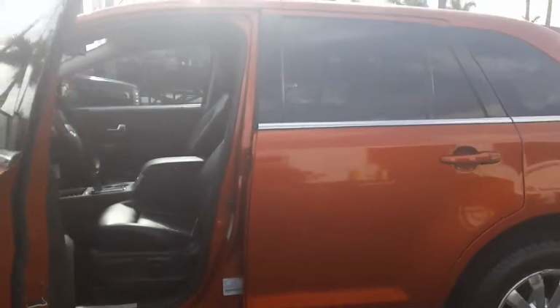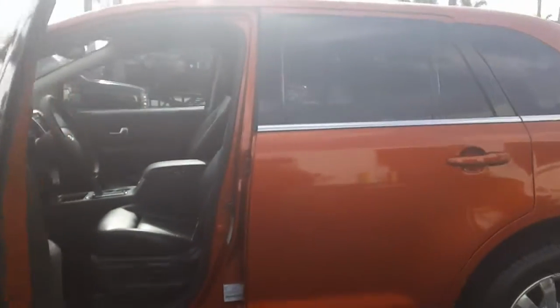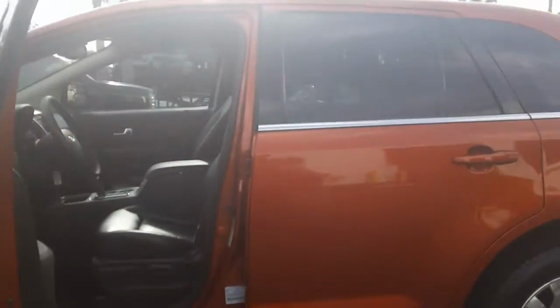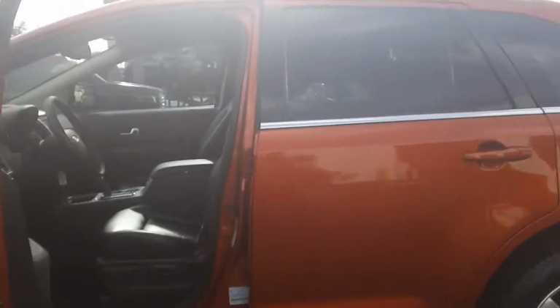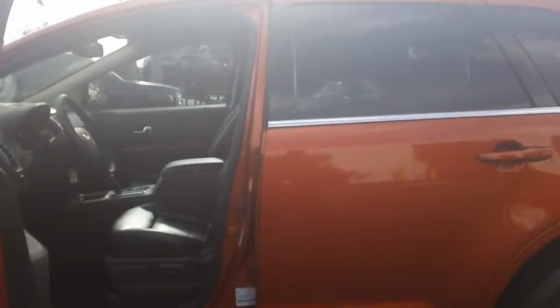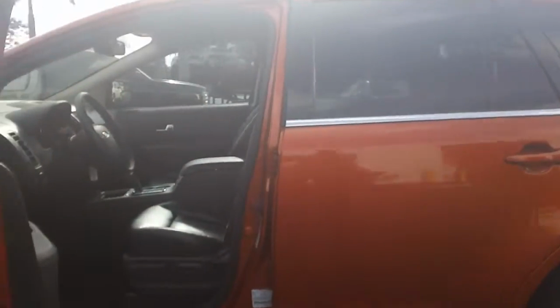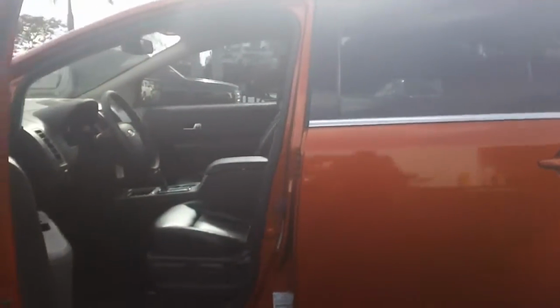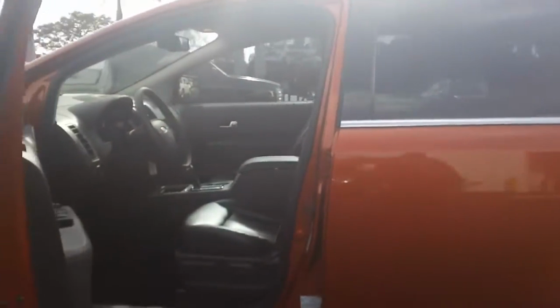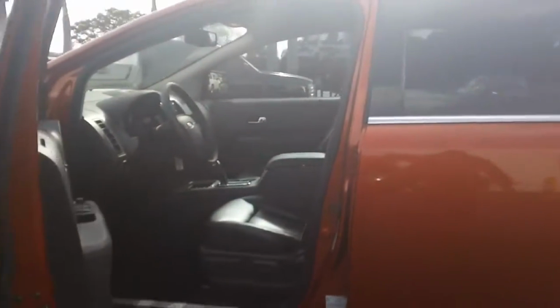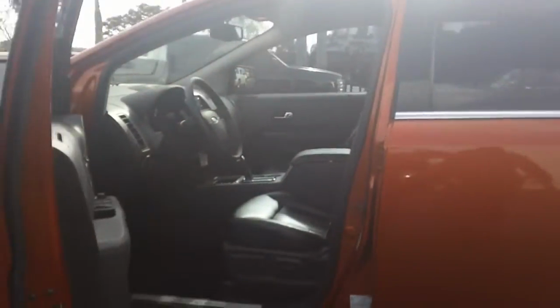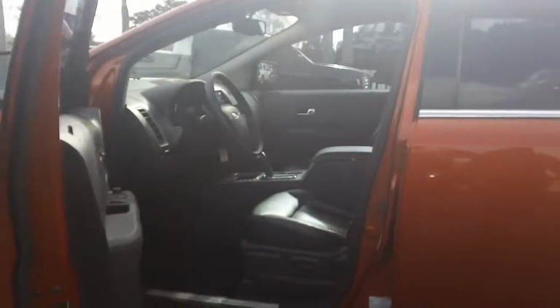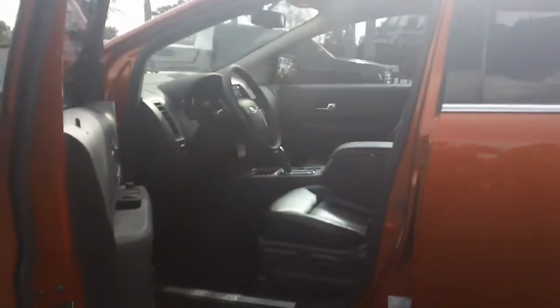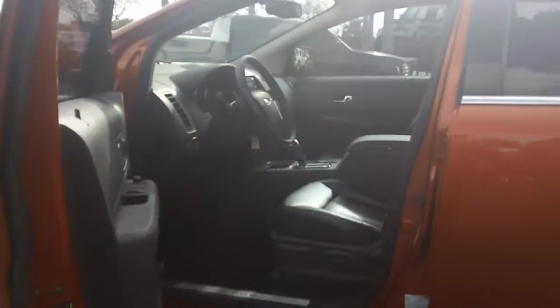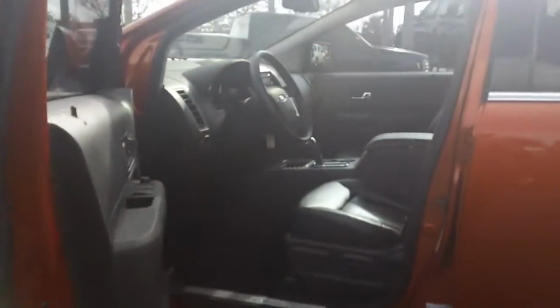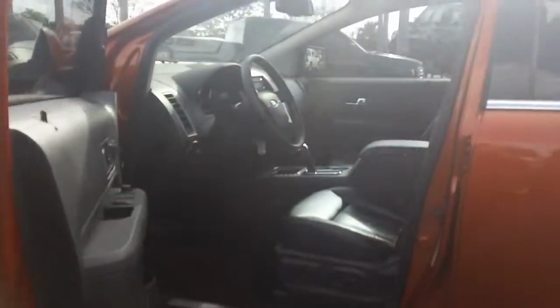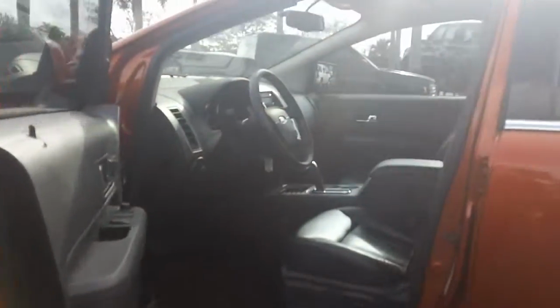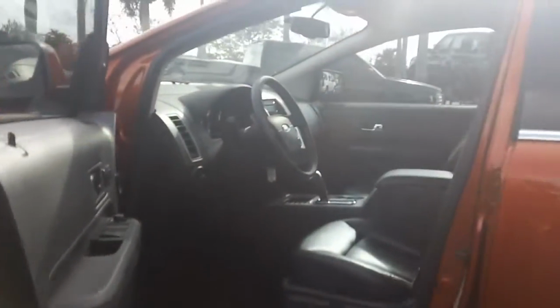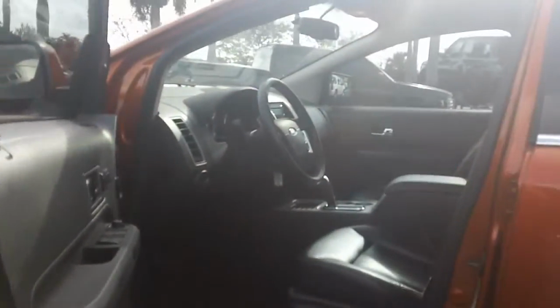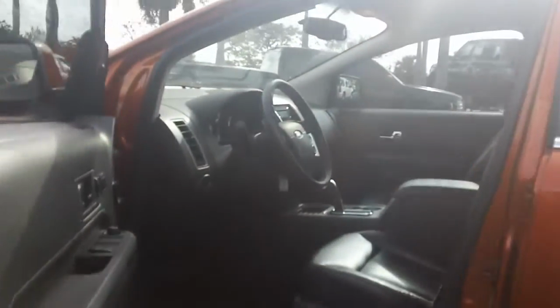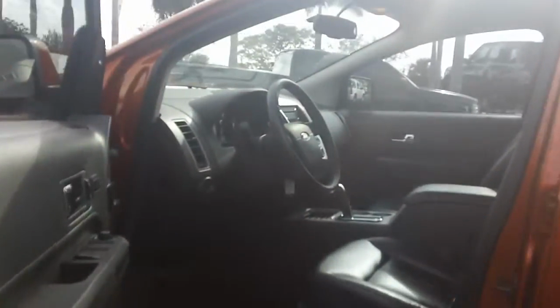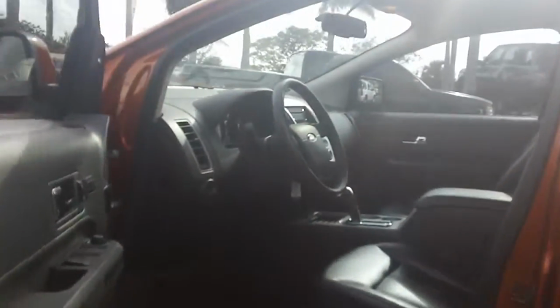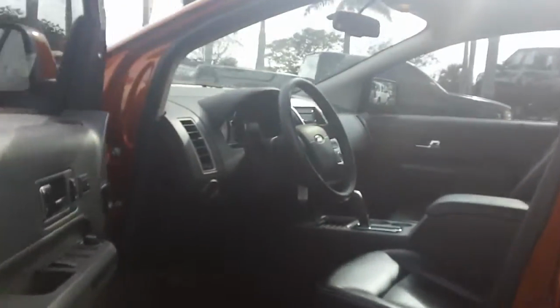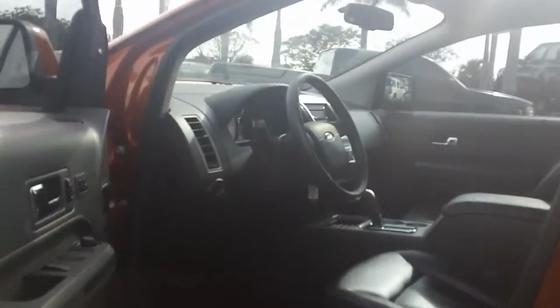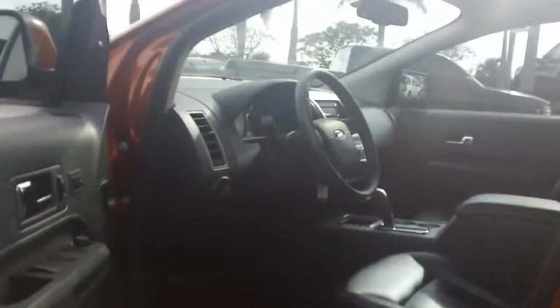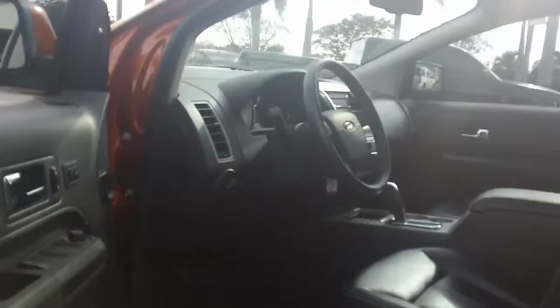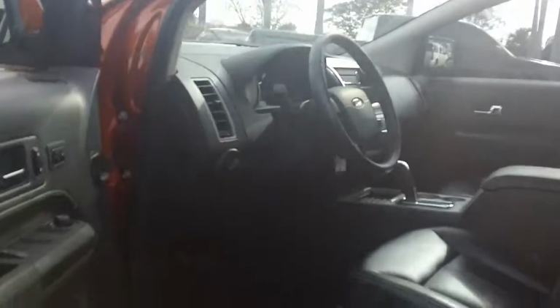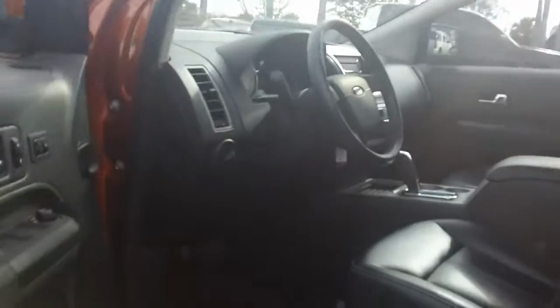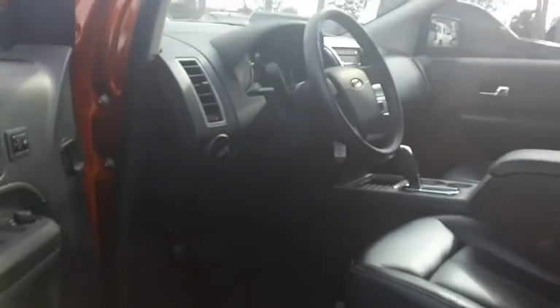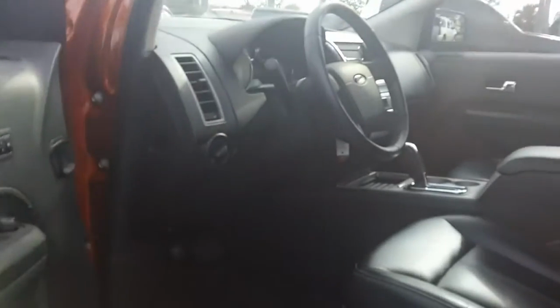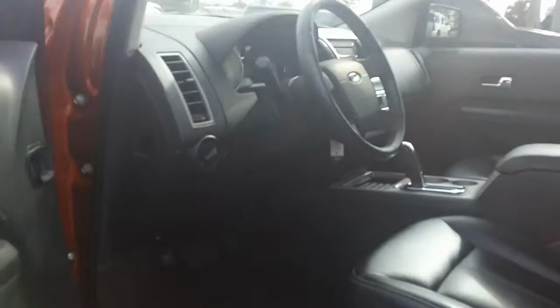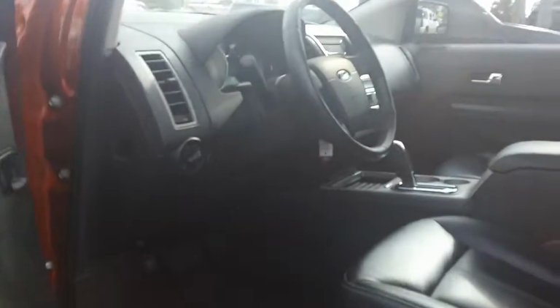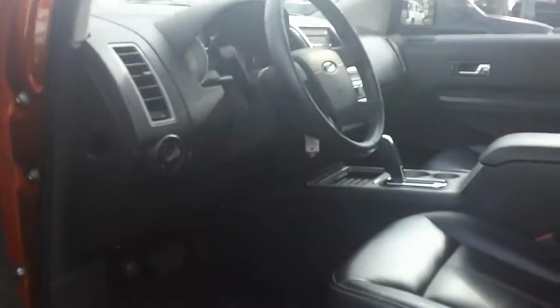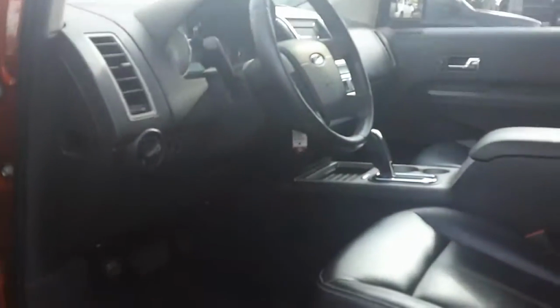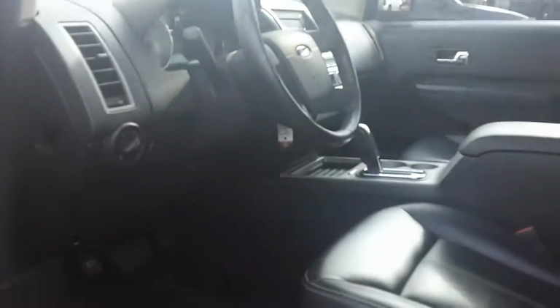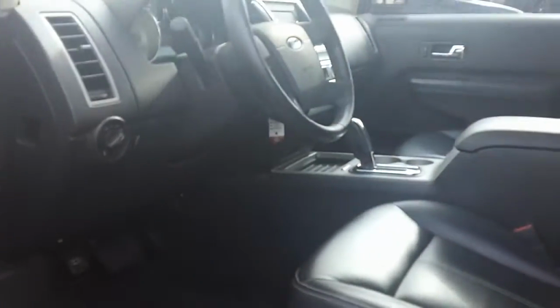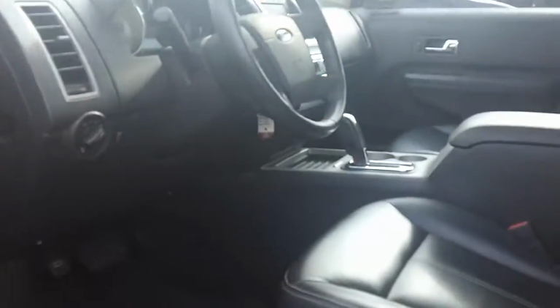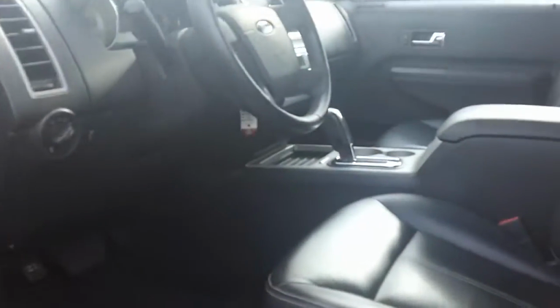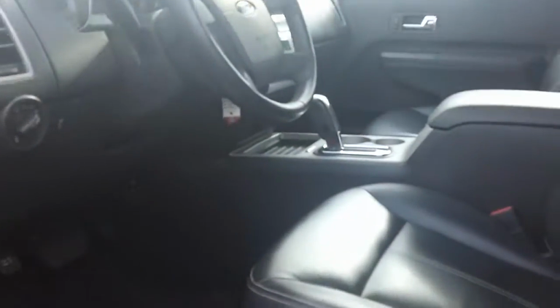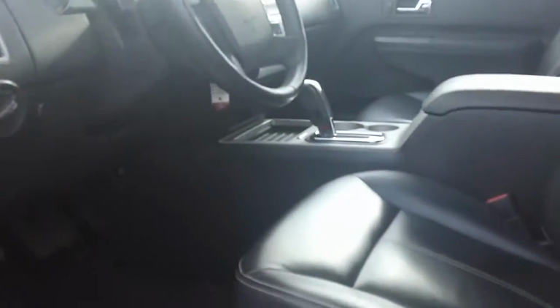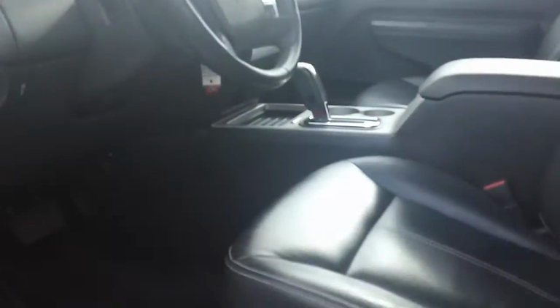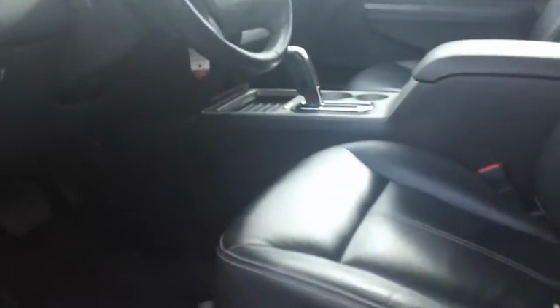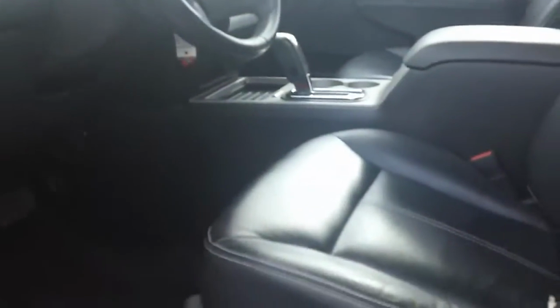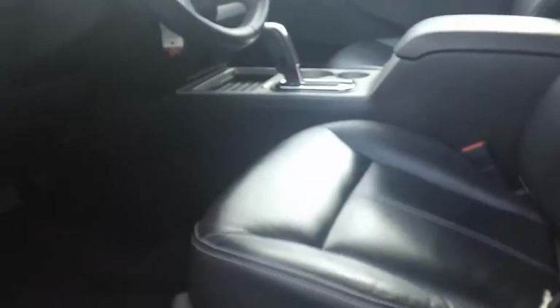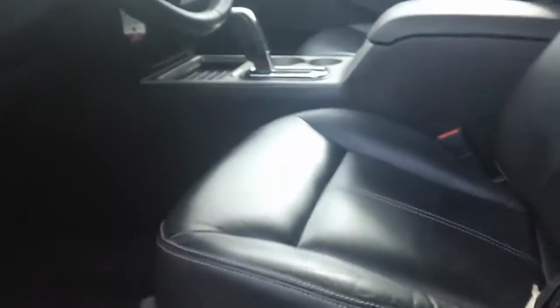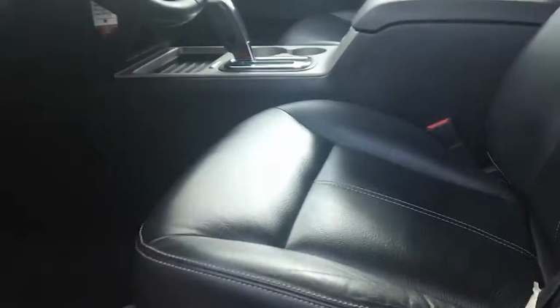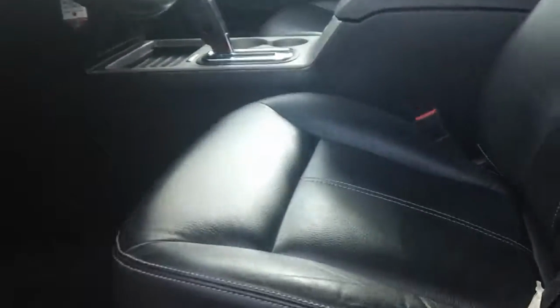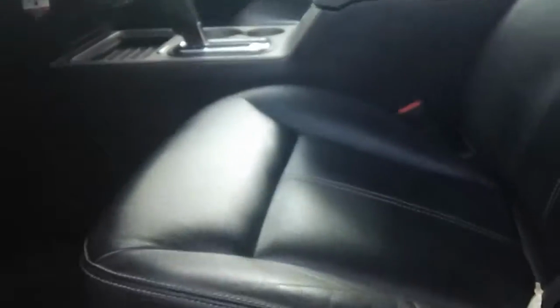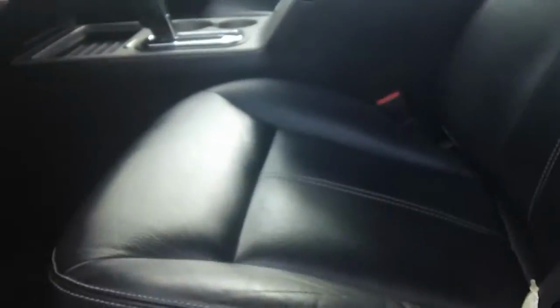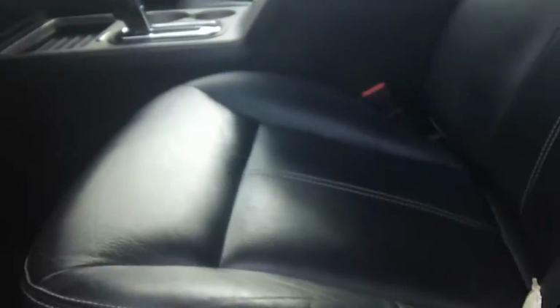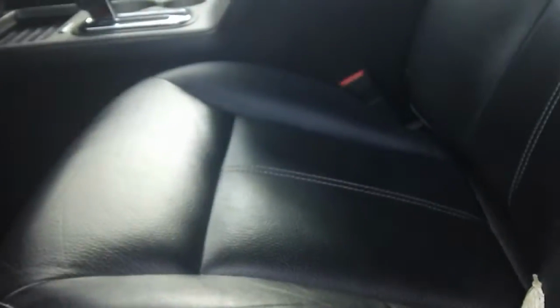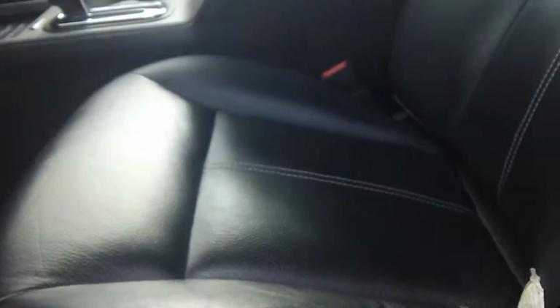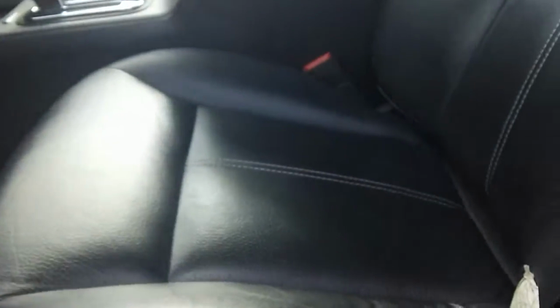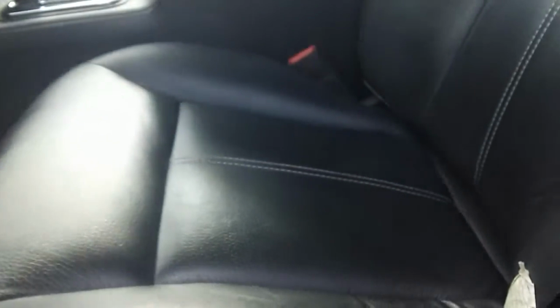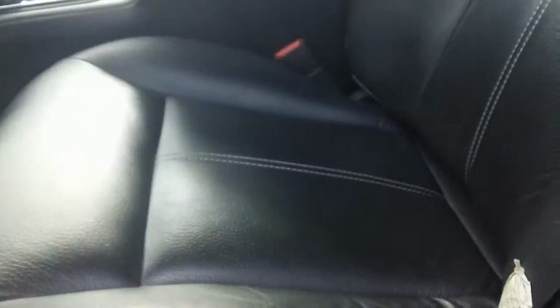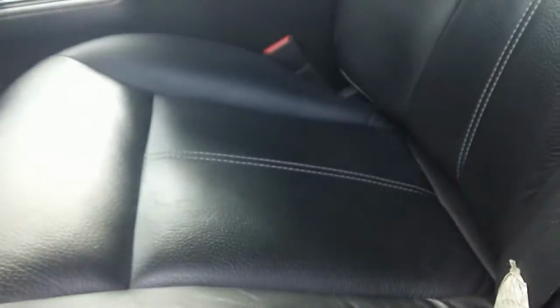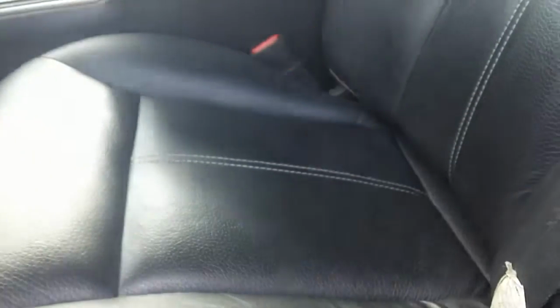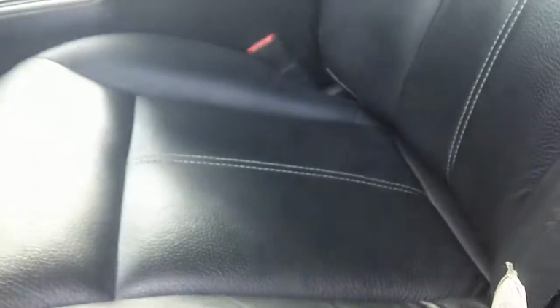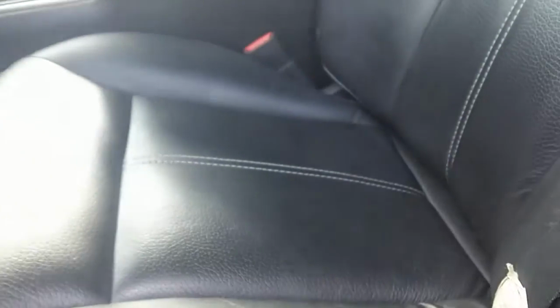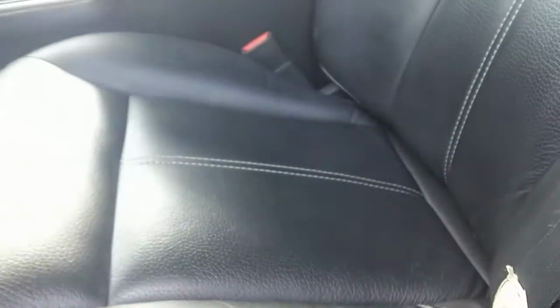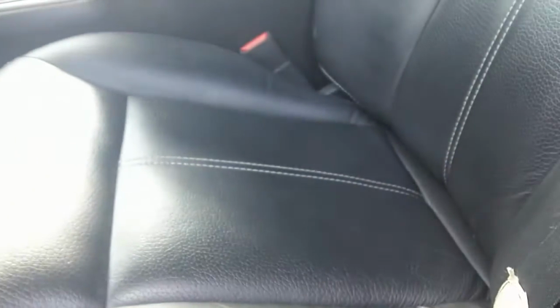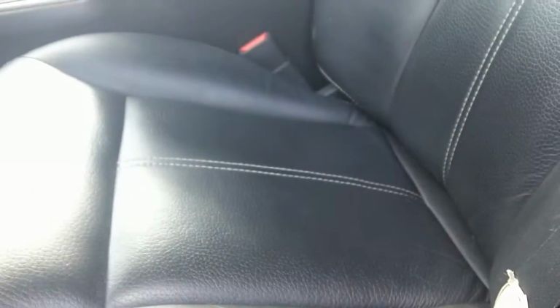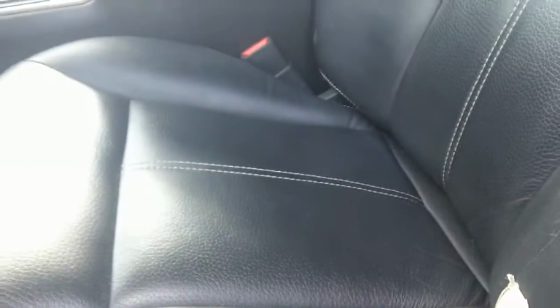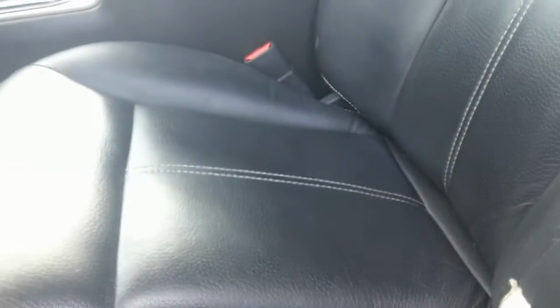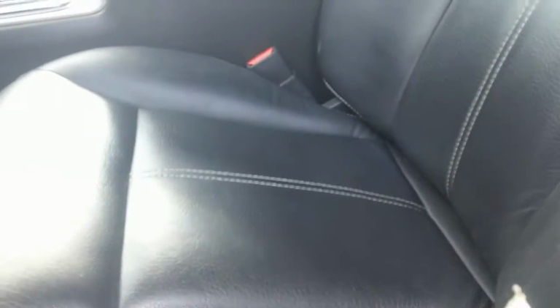Take a quick look on the inside — it does have black leather with the white stitching. Great family vehicle.